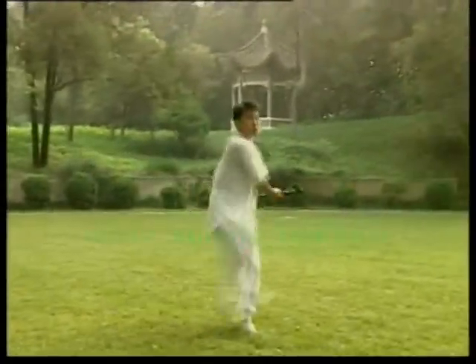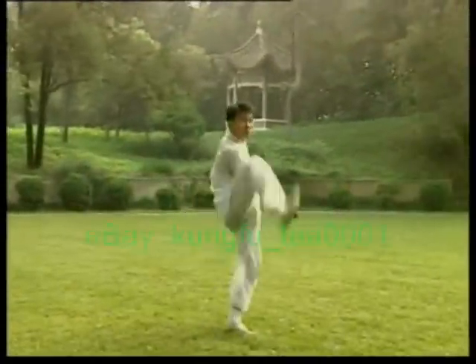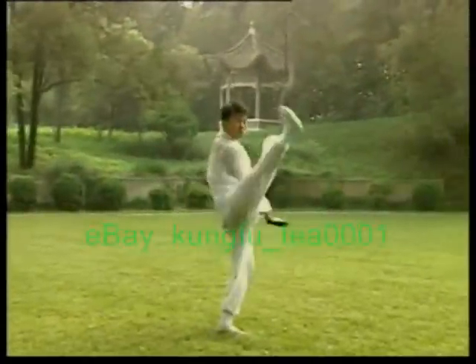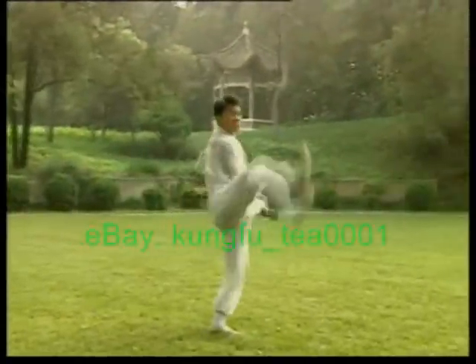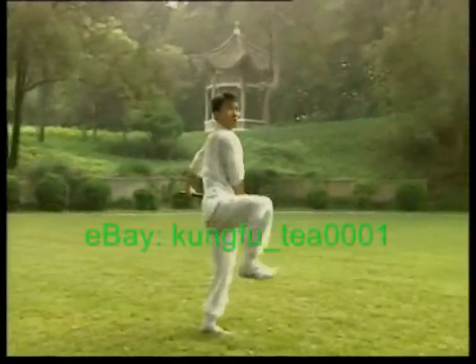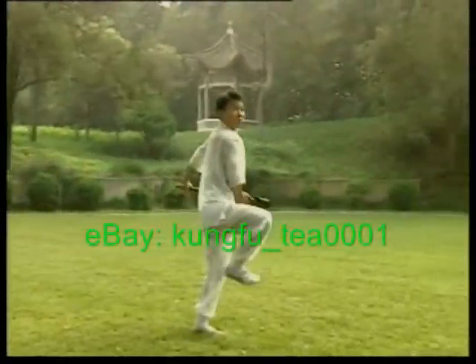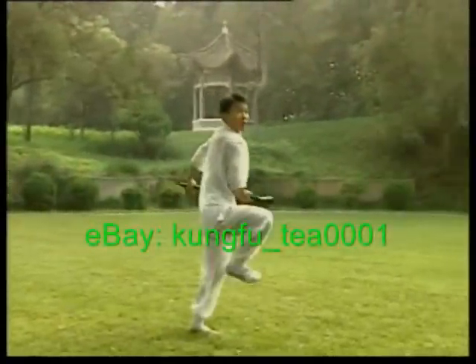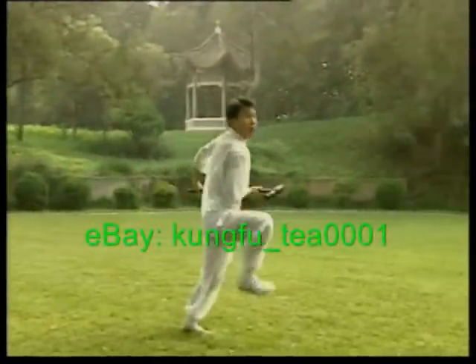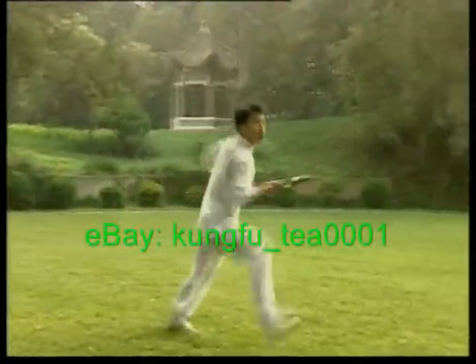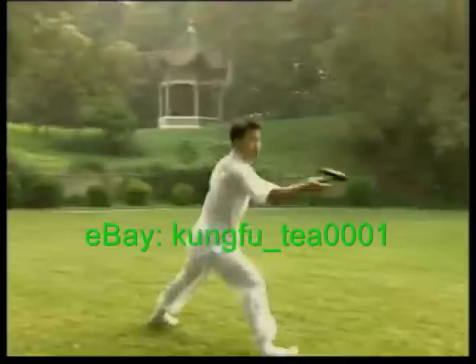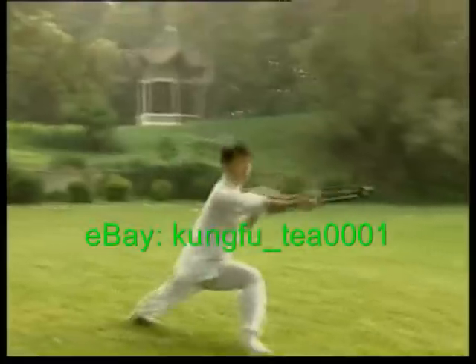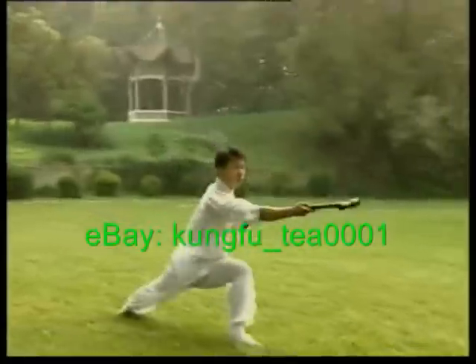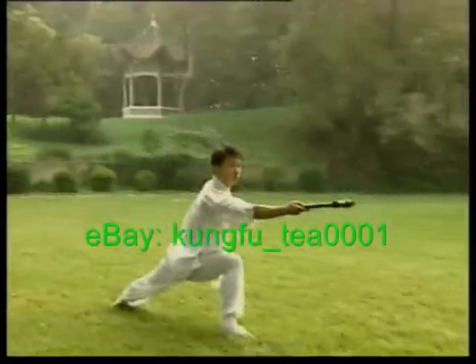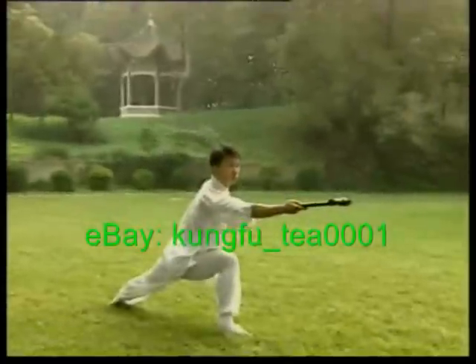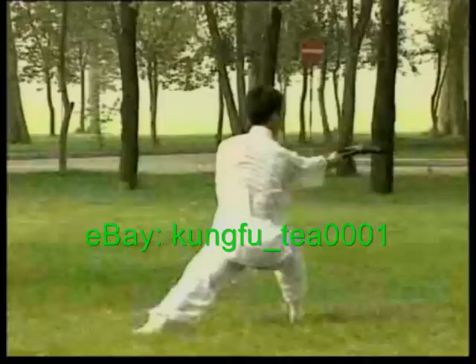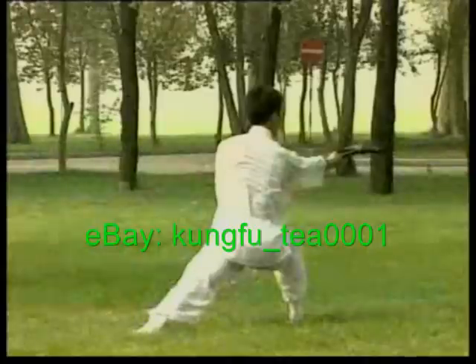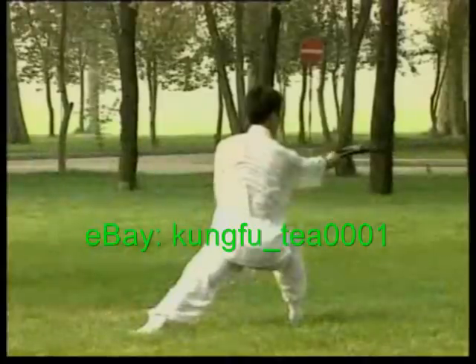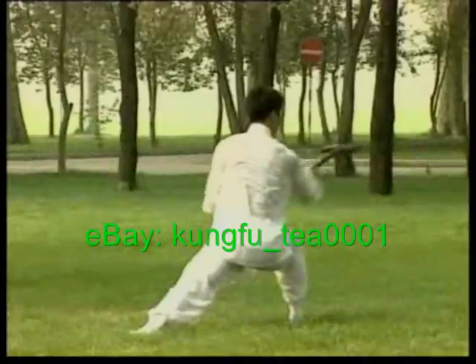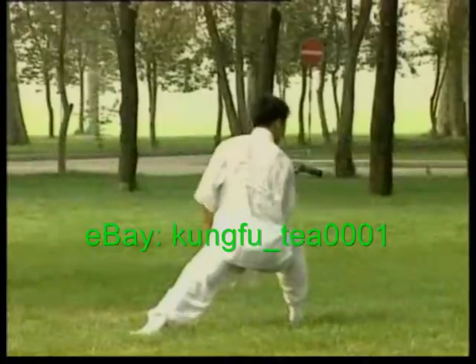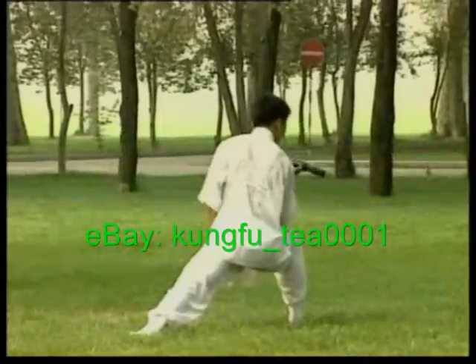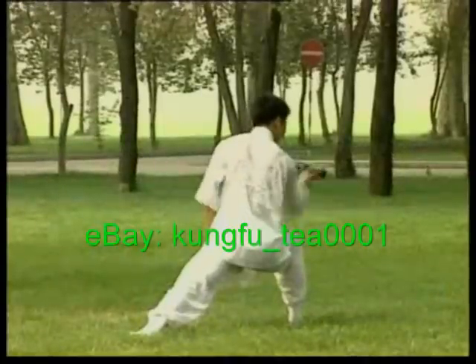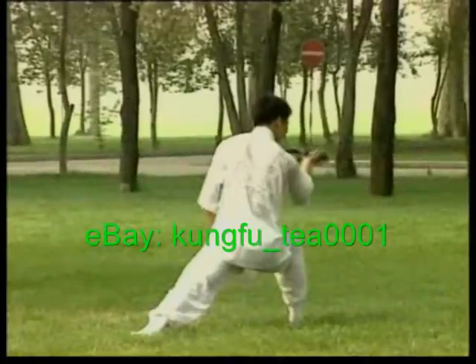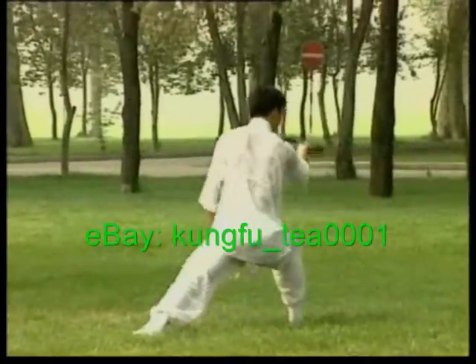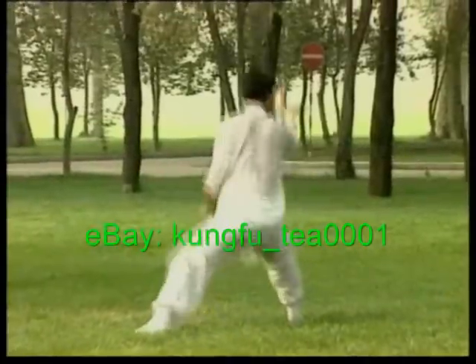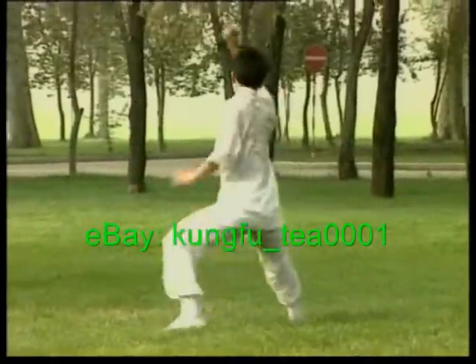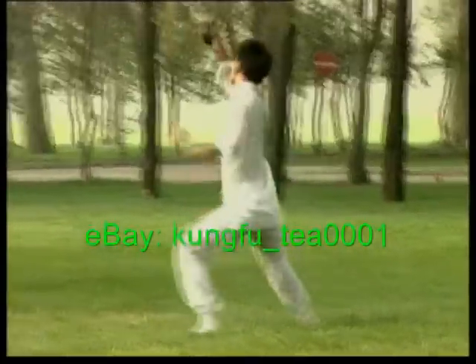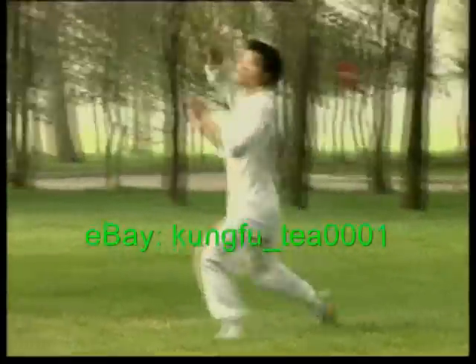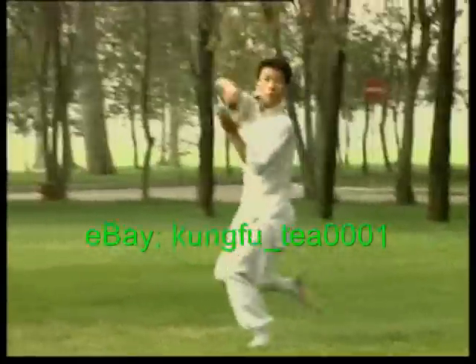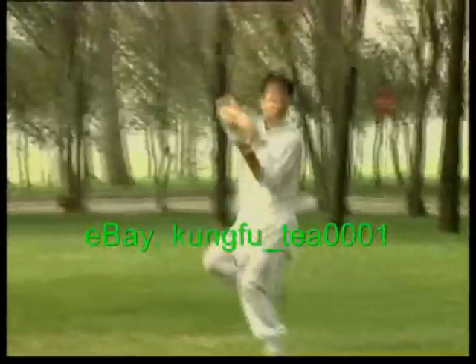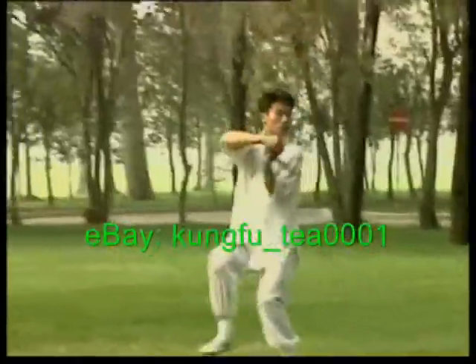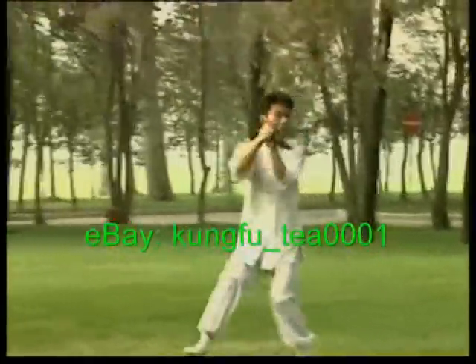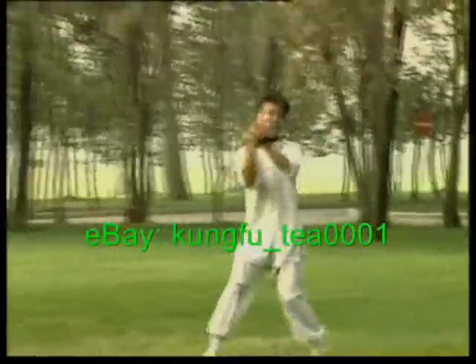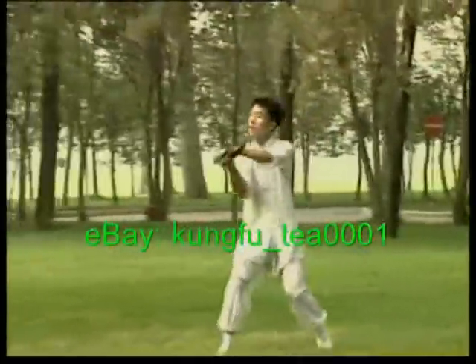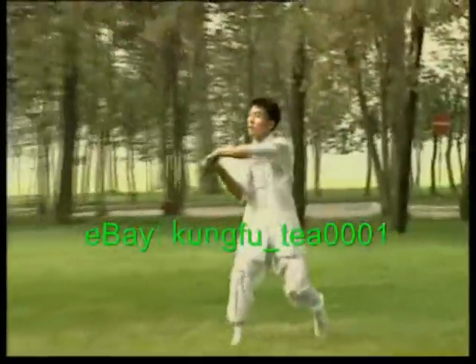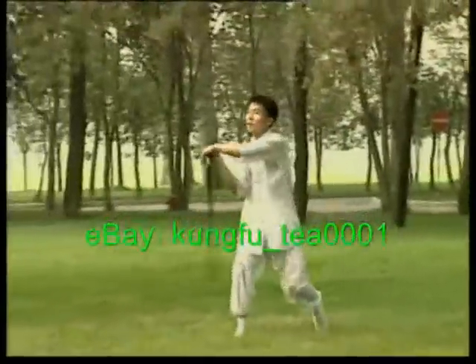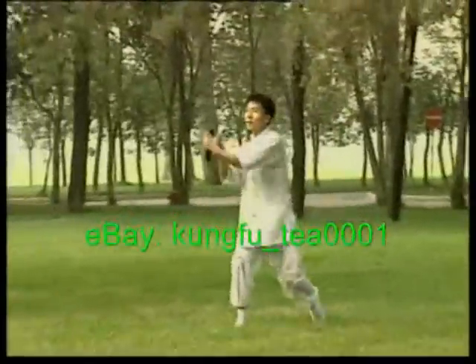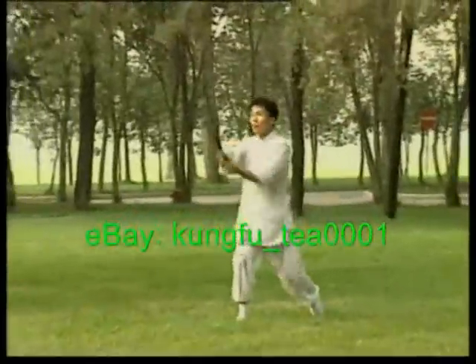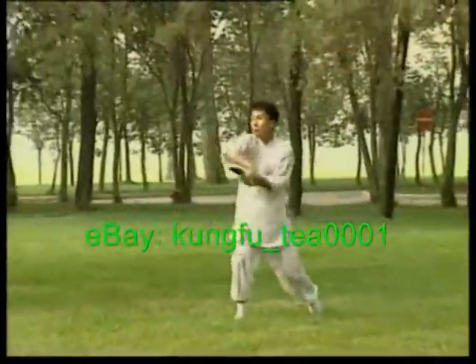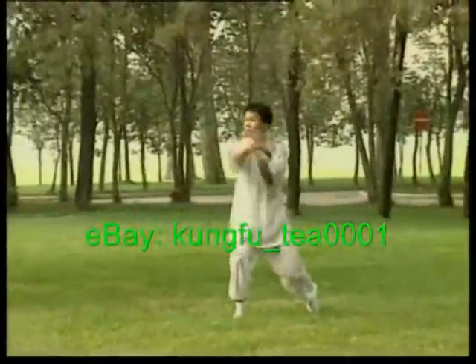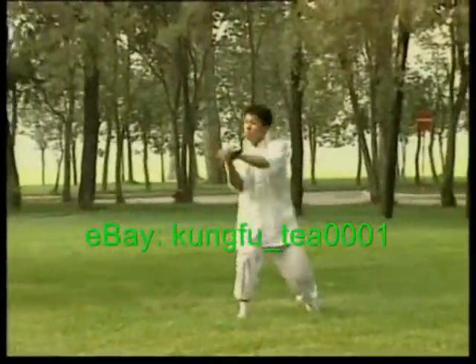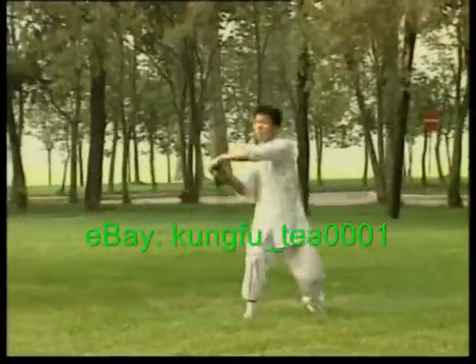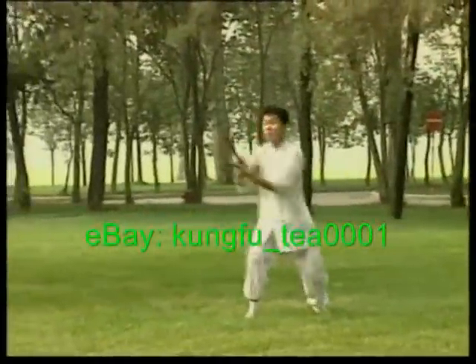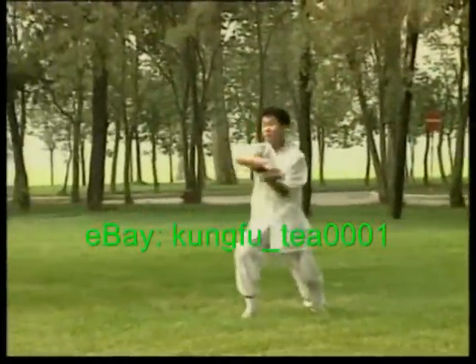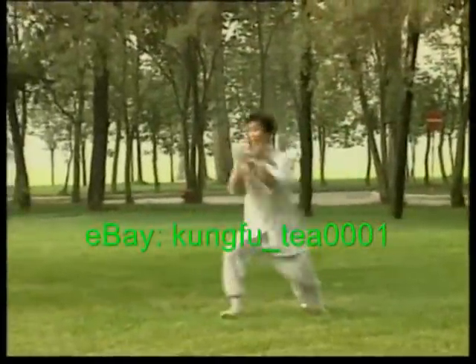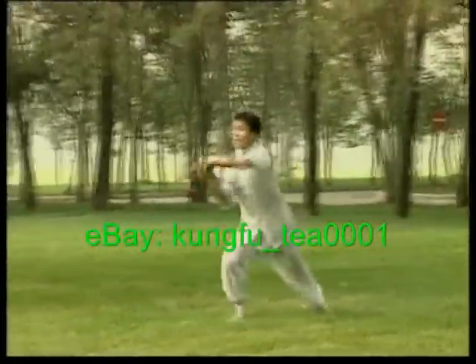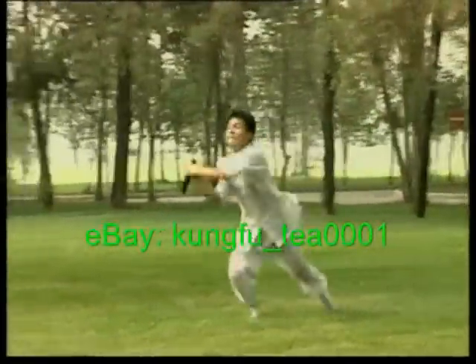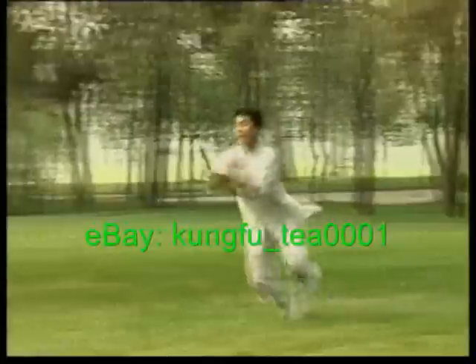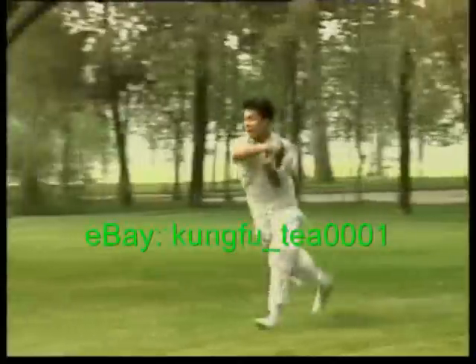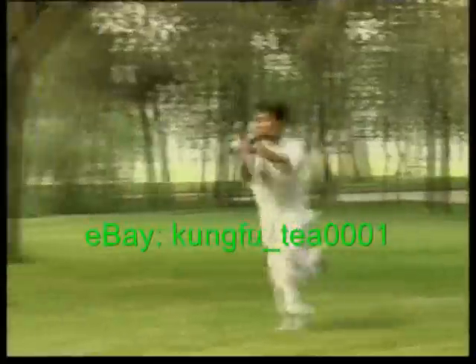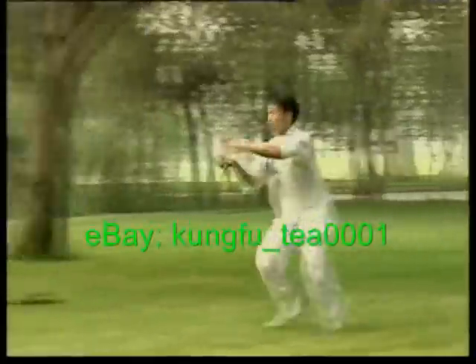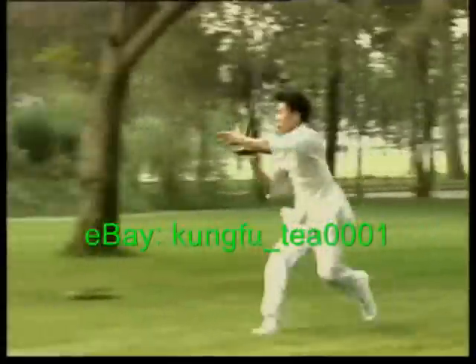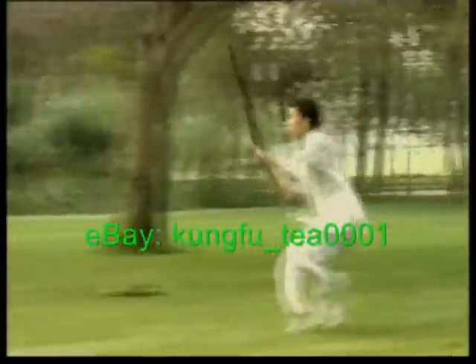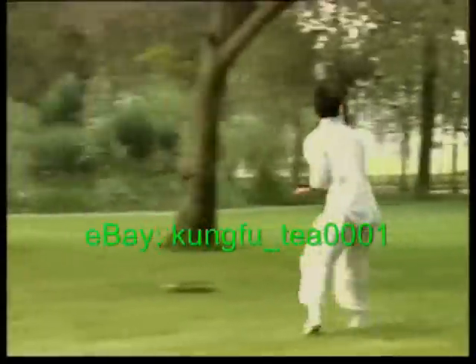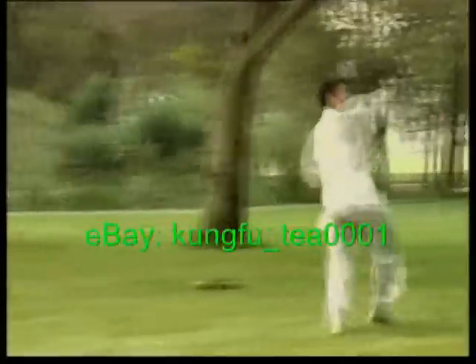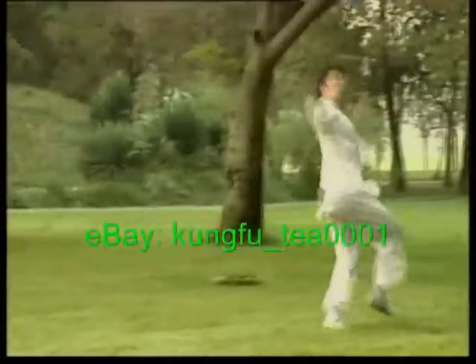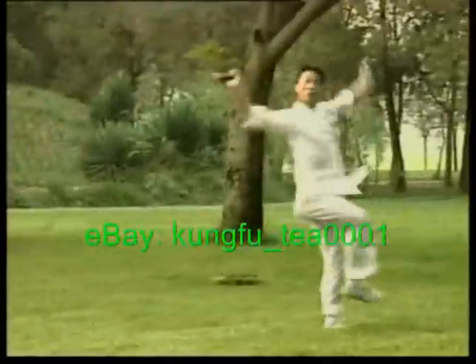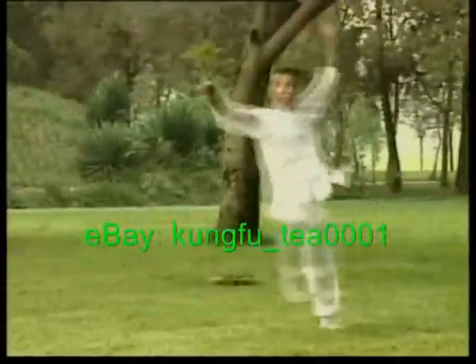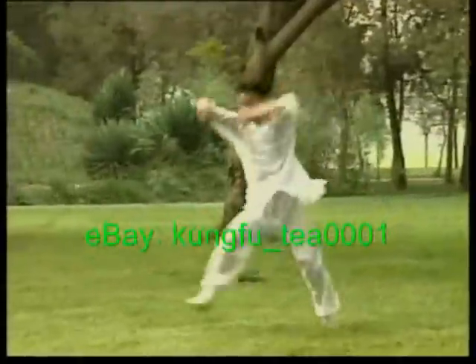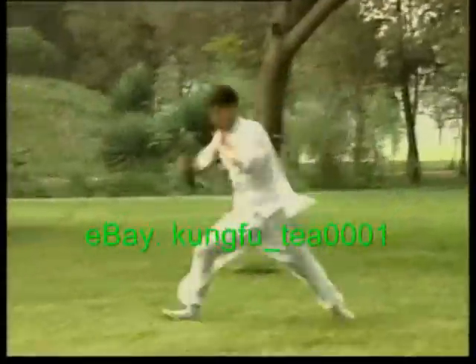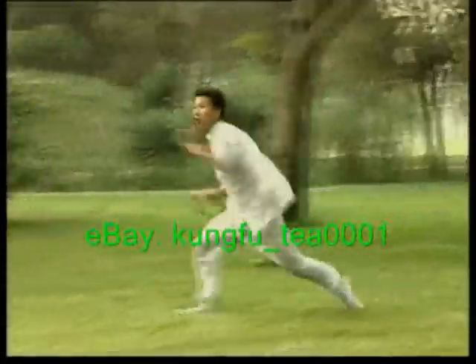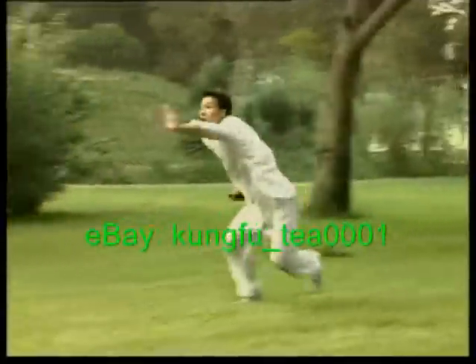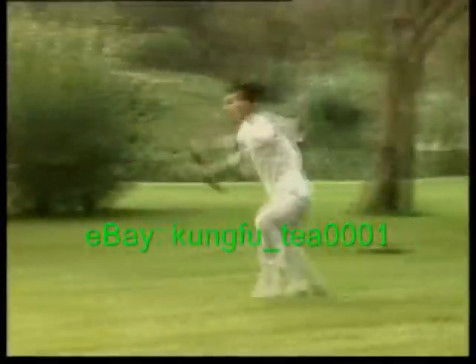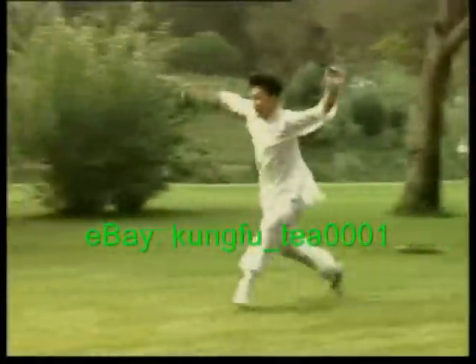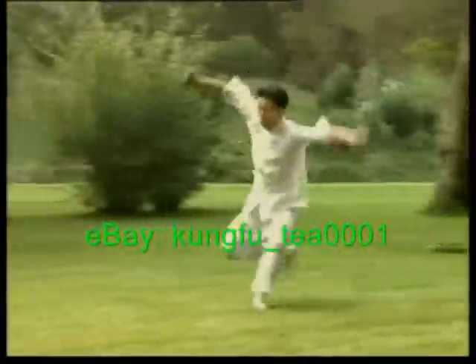Swing, smash, strike, and pound. Even divos cannot get away unpunished.